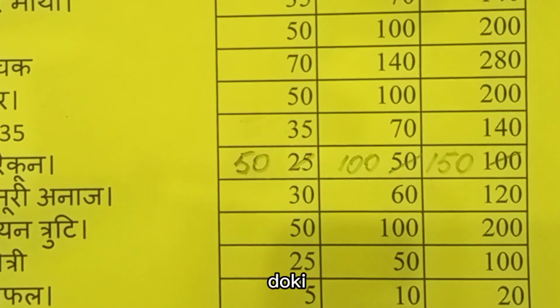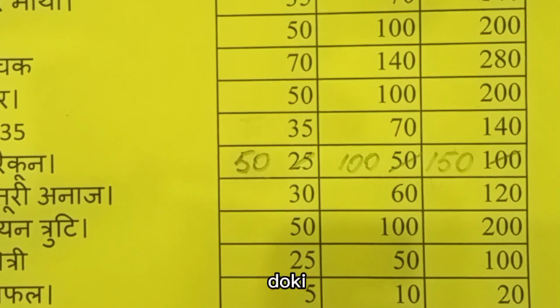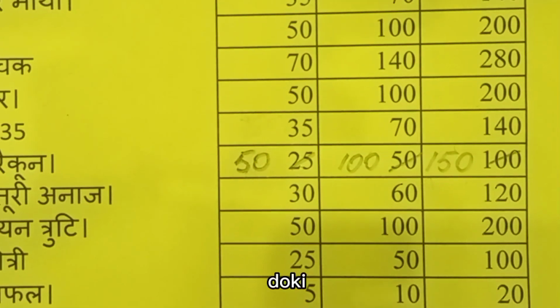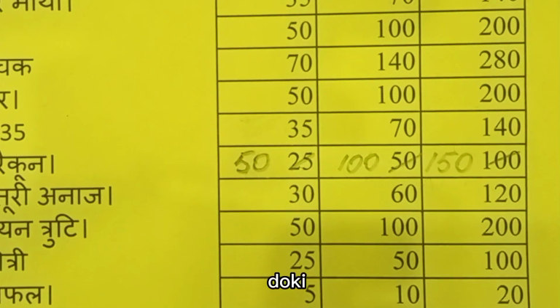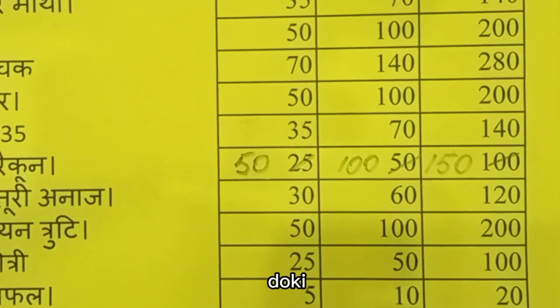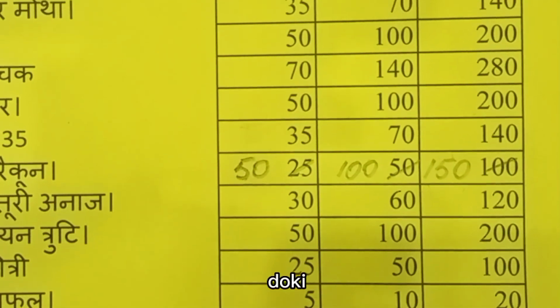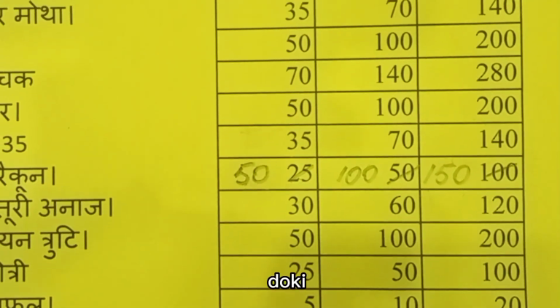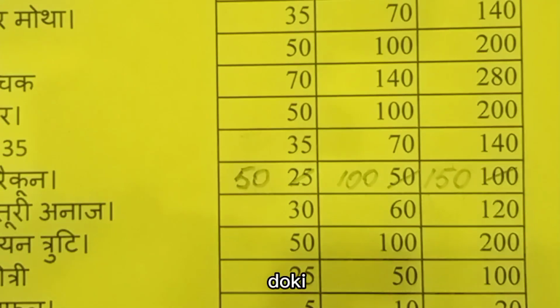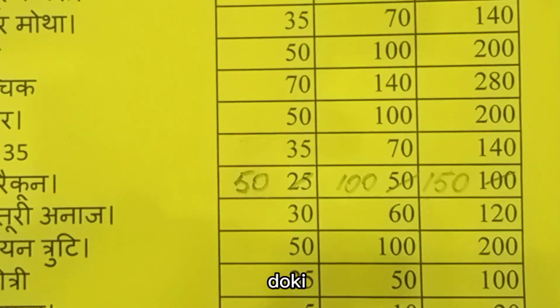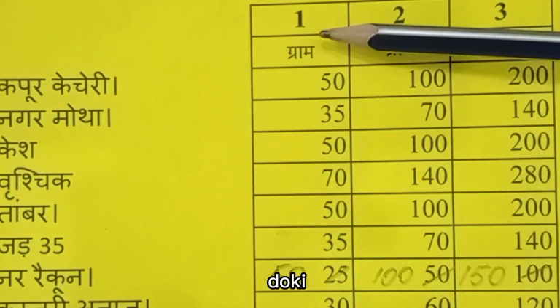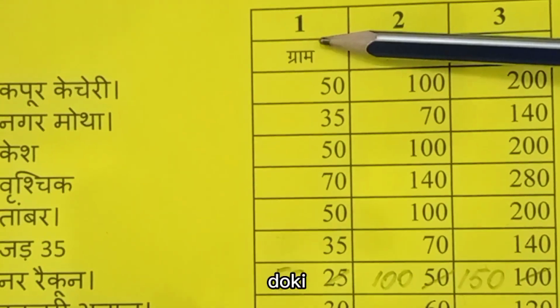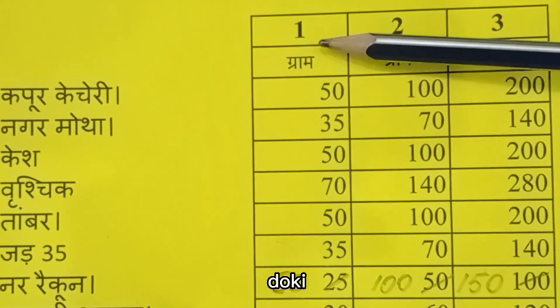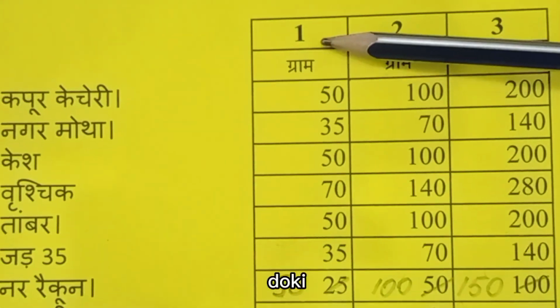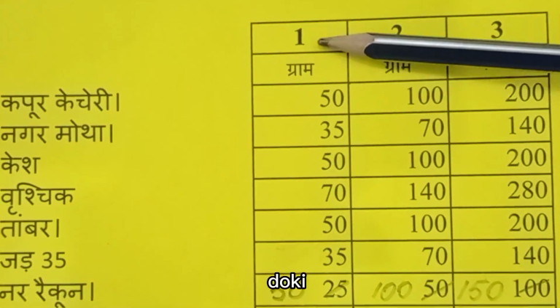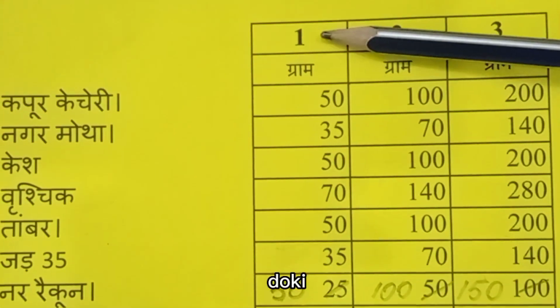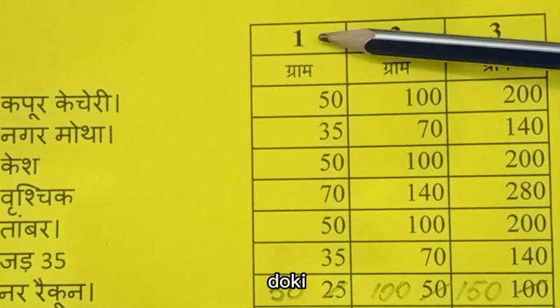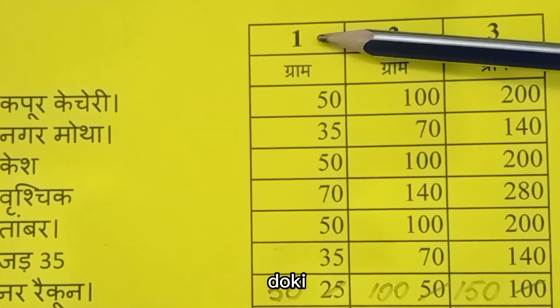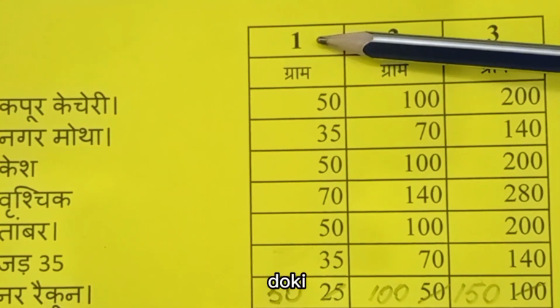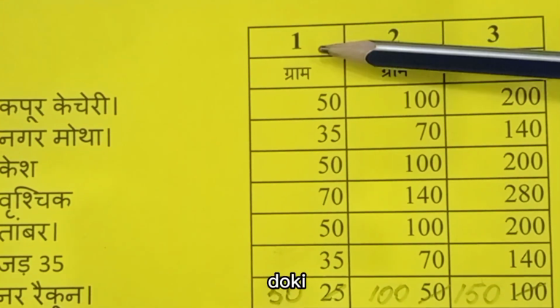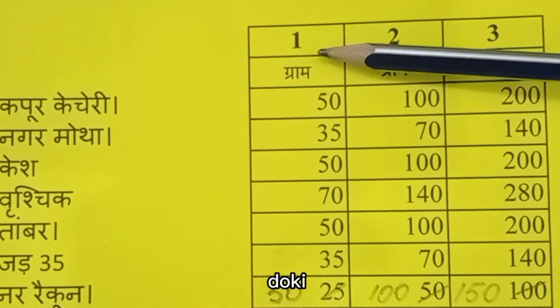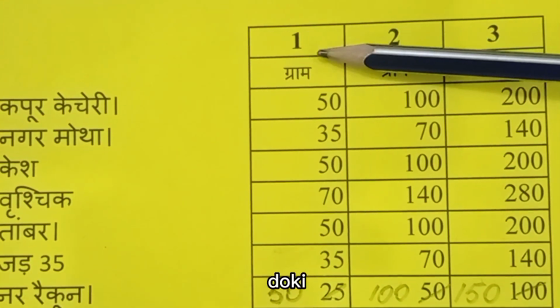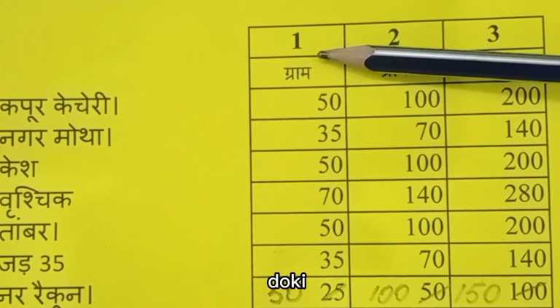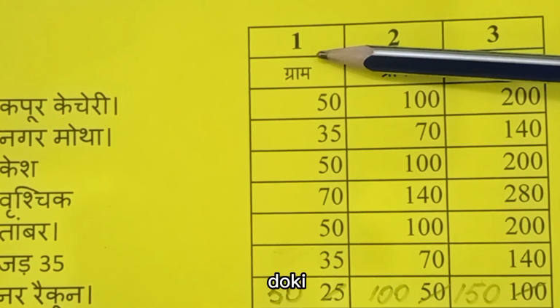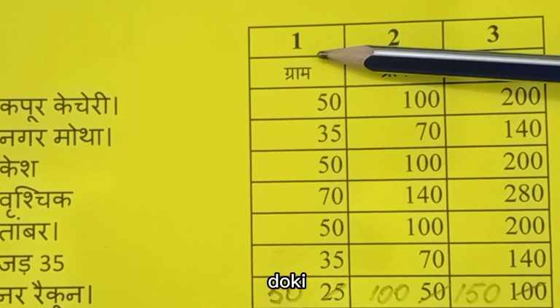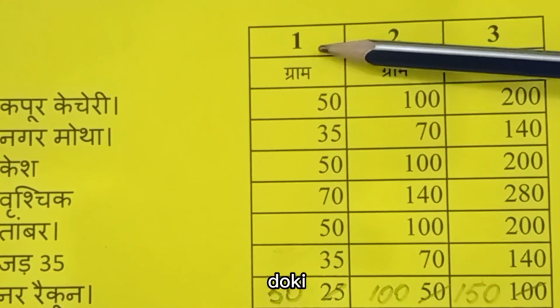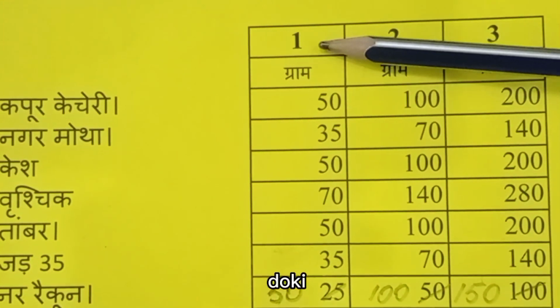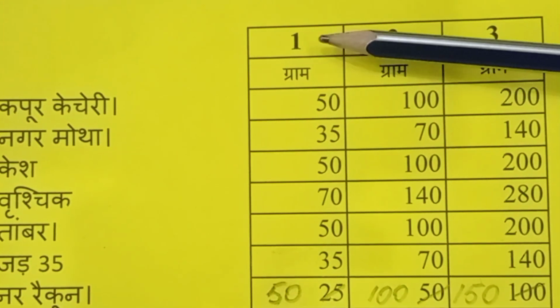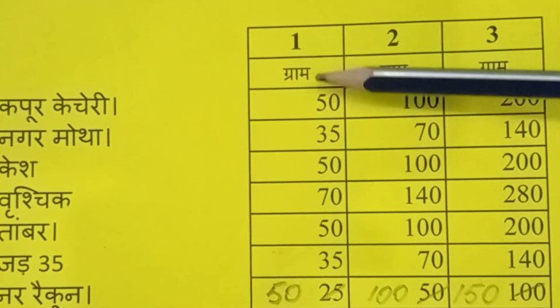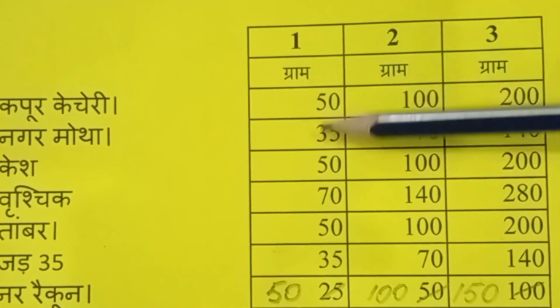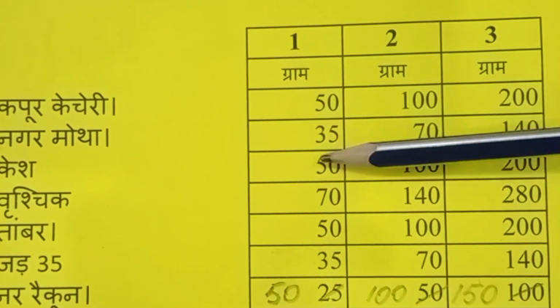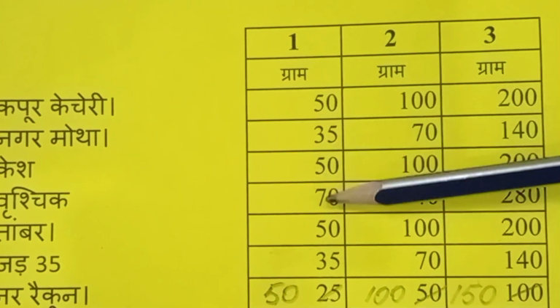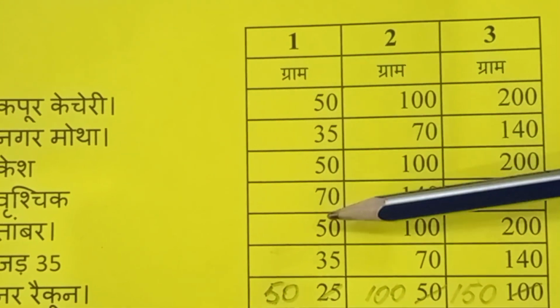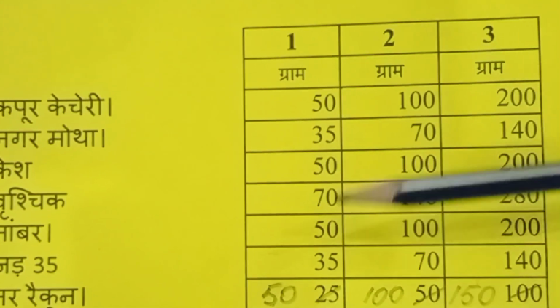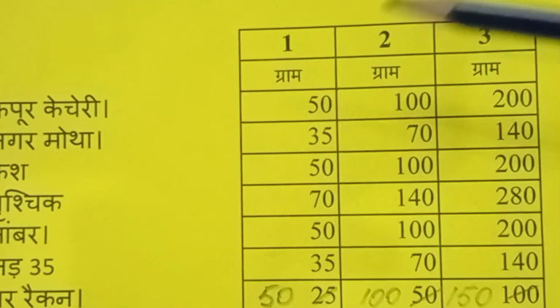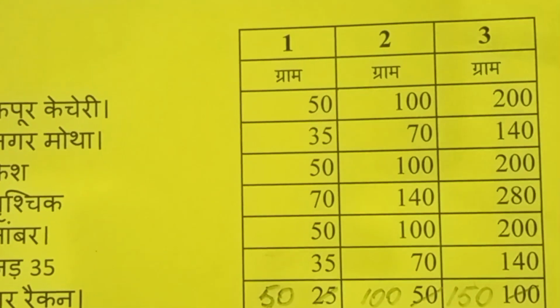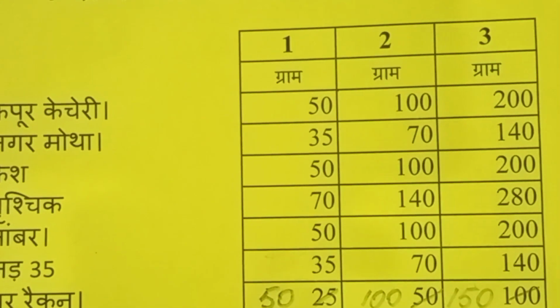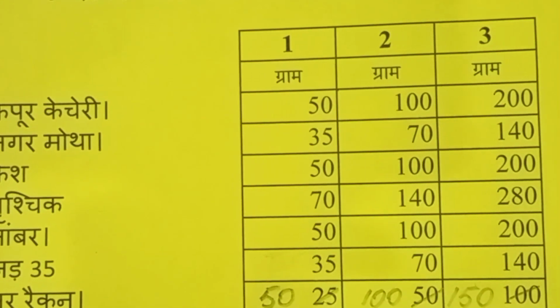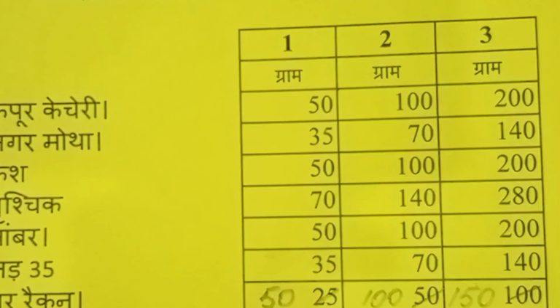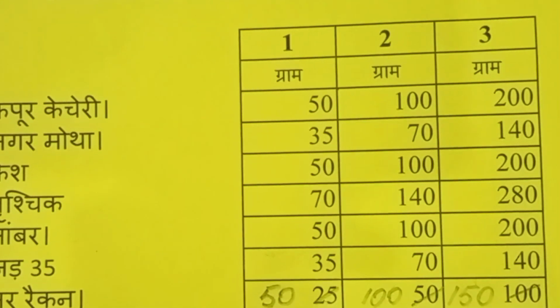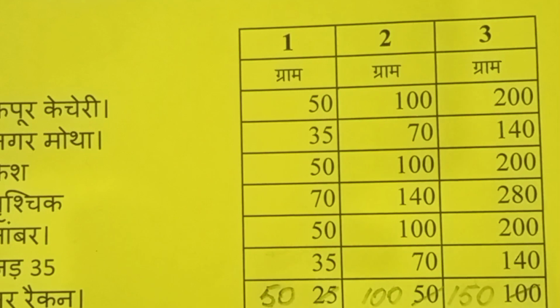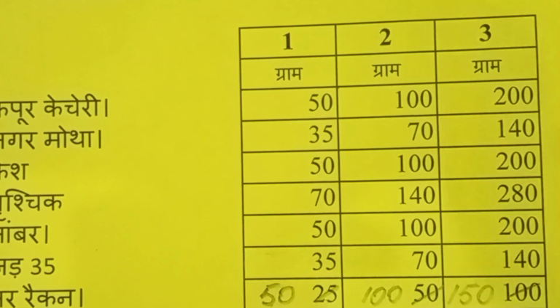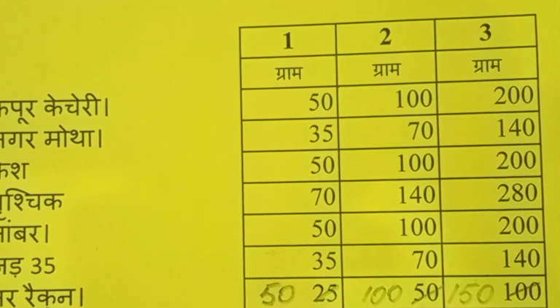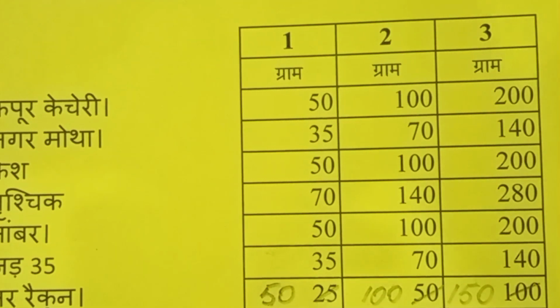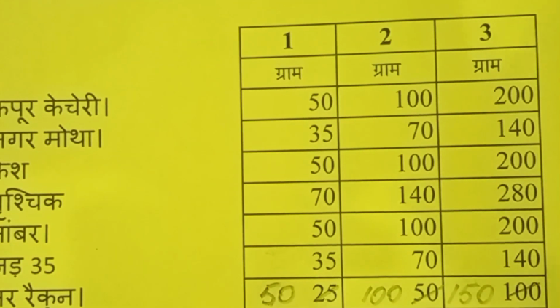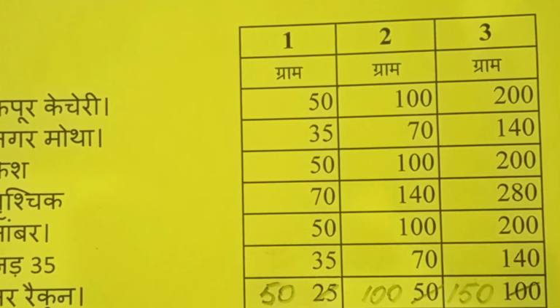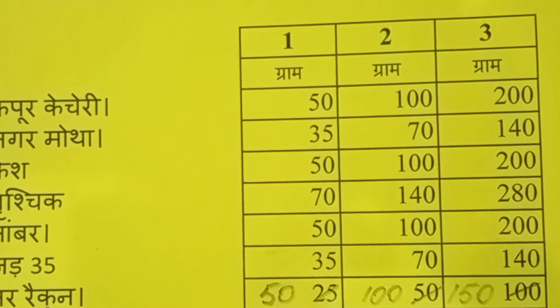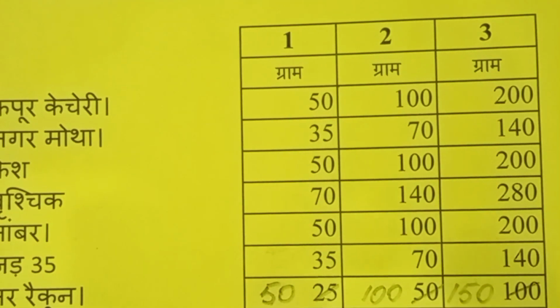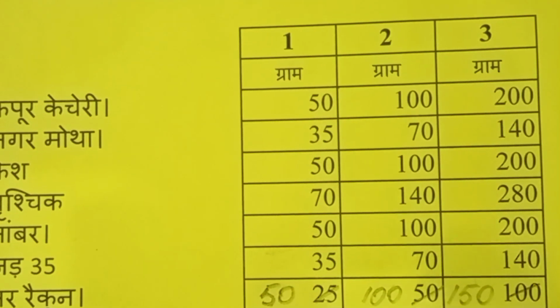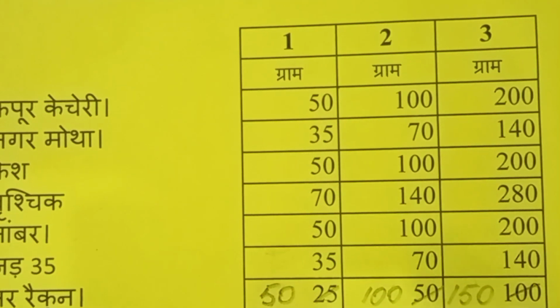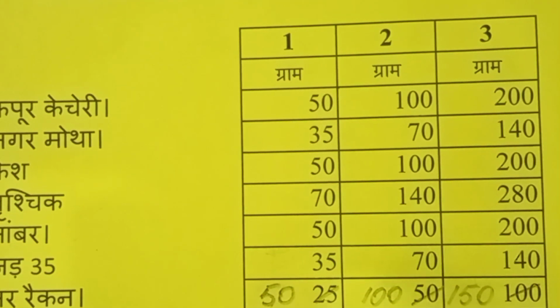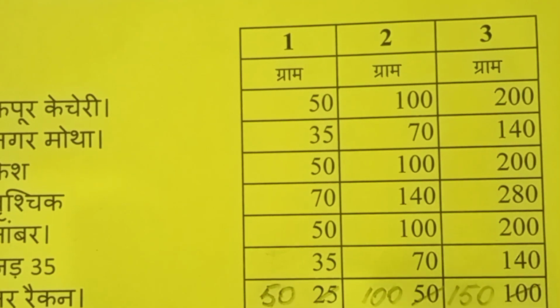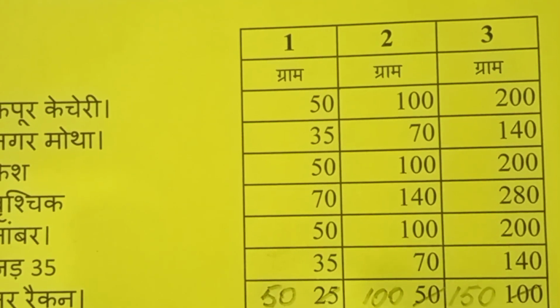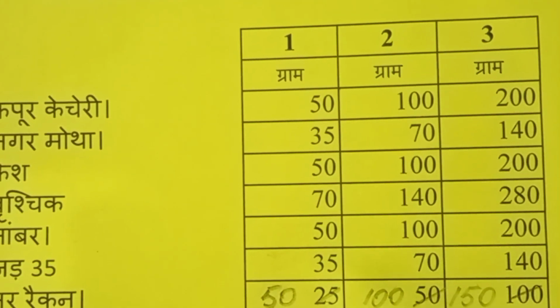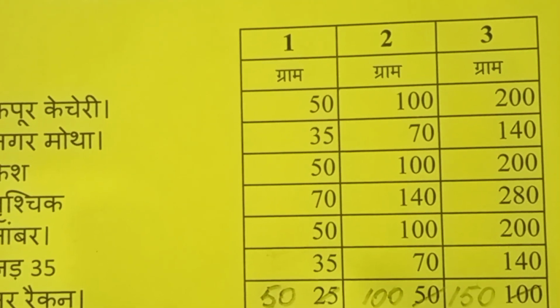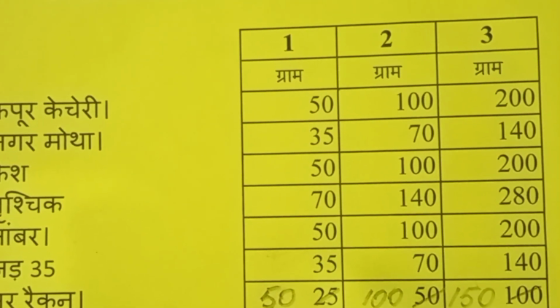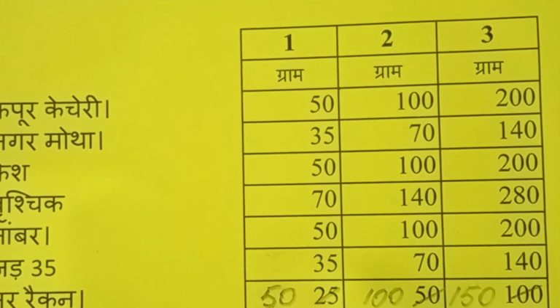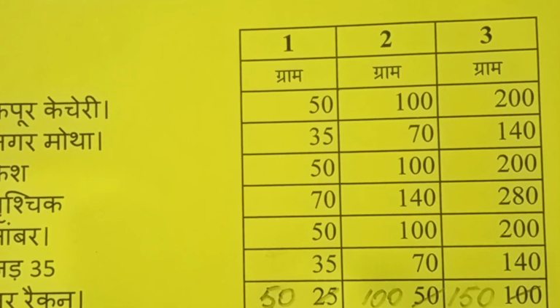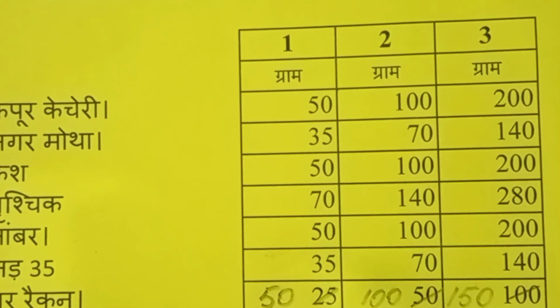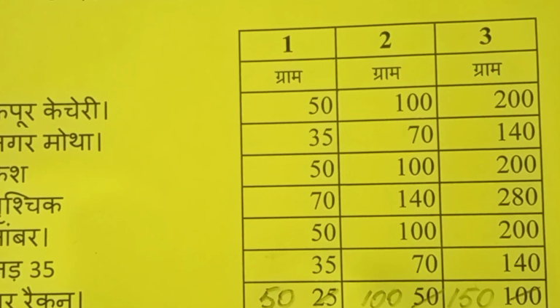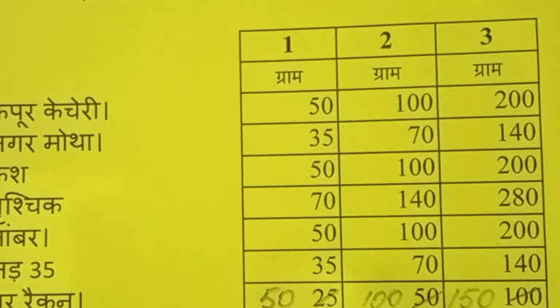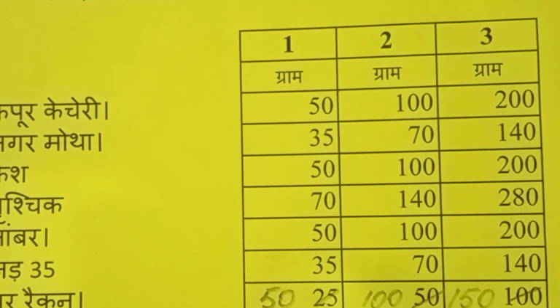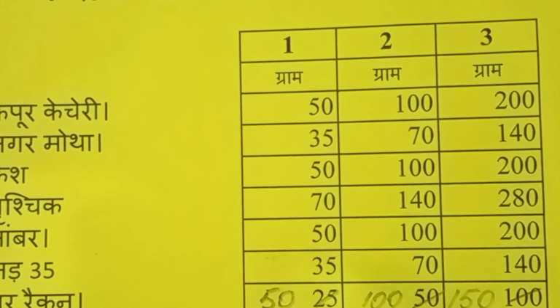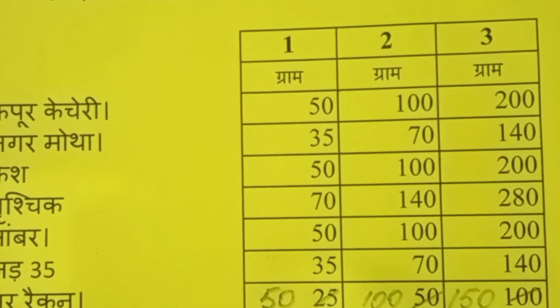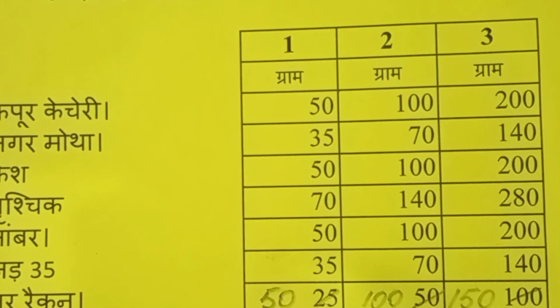I will recommend that you first make the first column formula. With that, Inshallah, you will be successful.